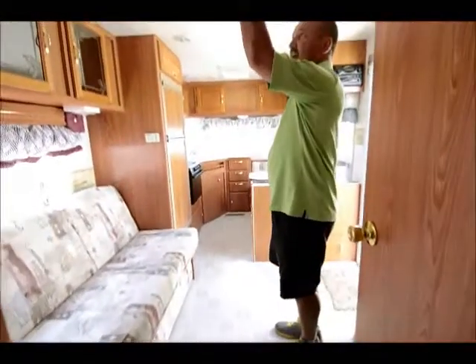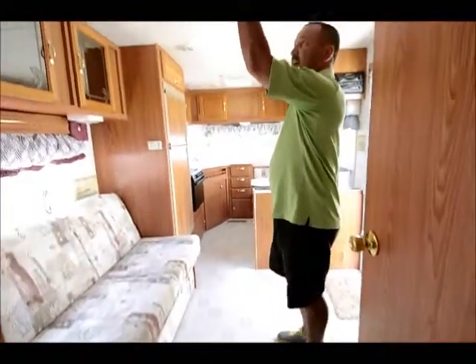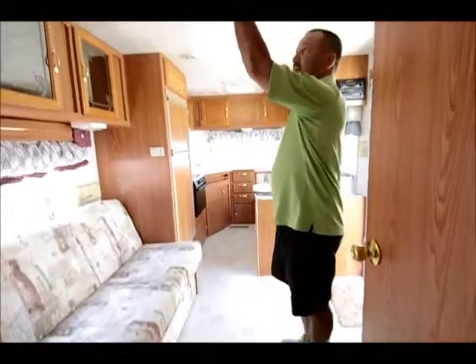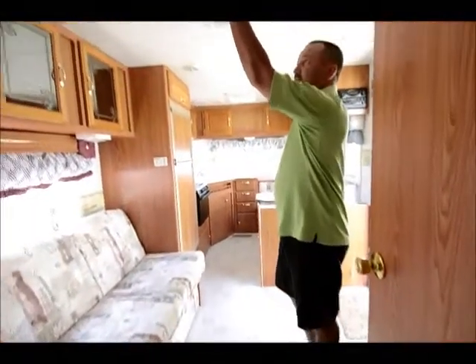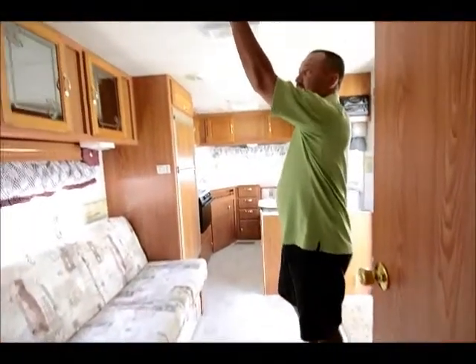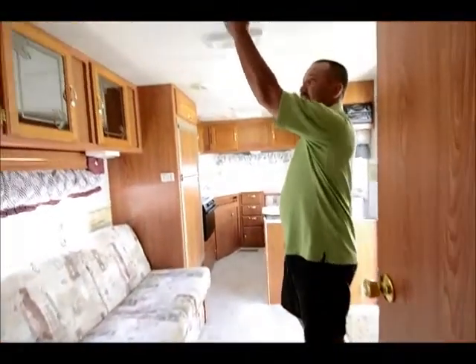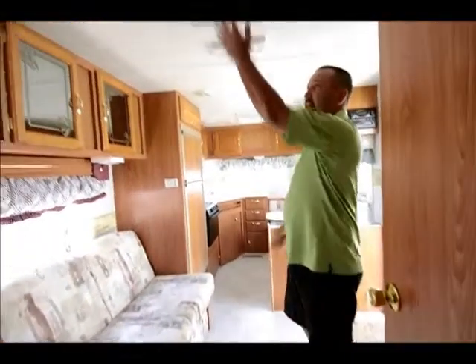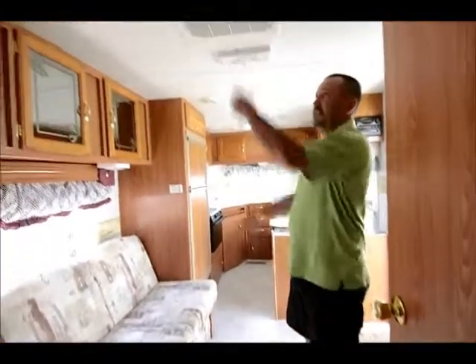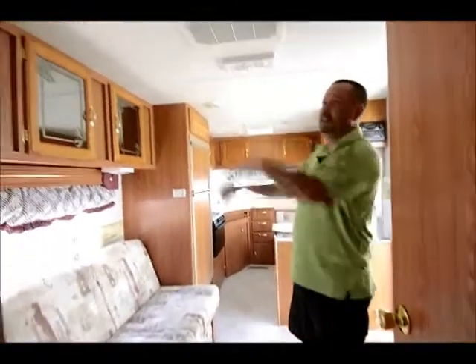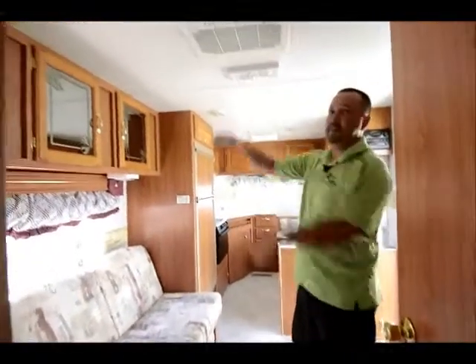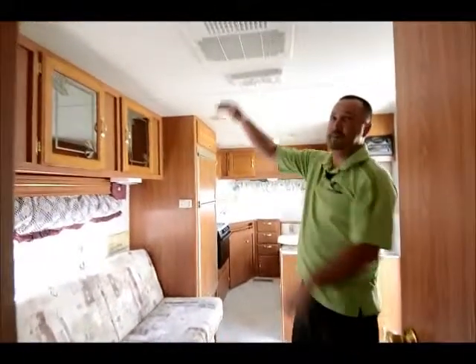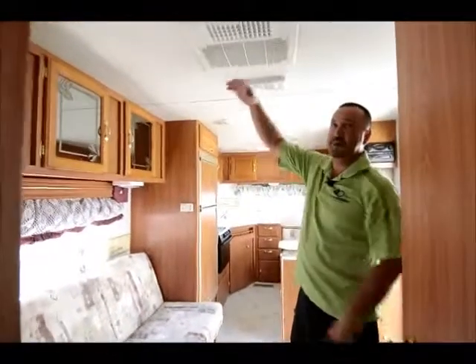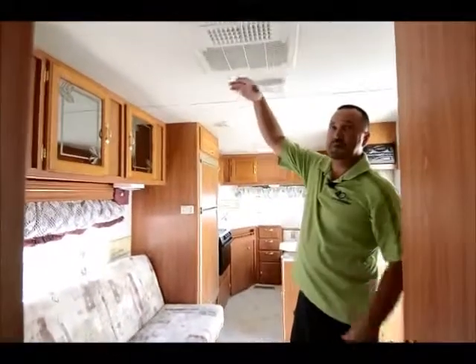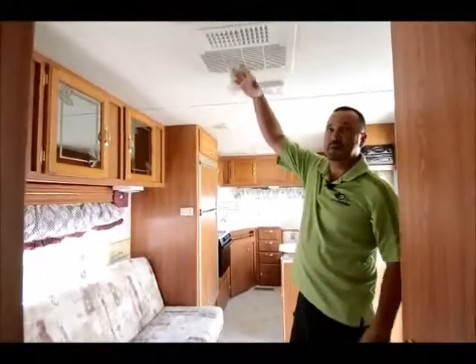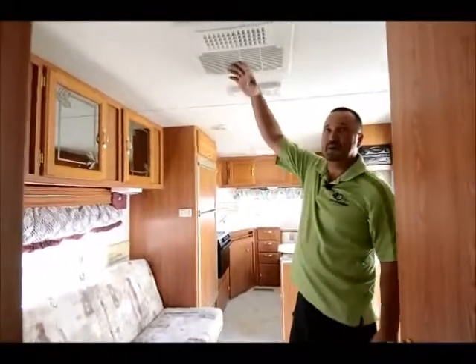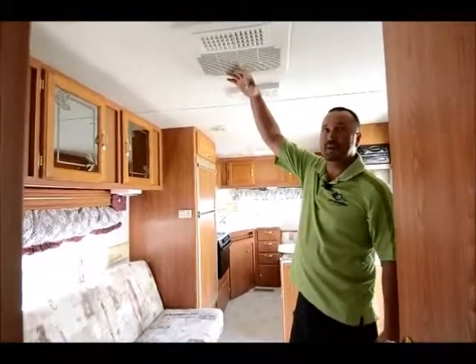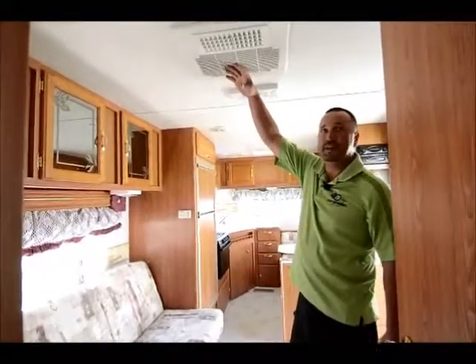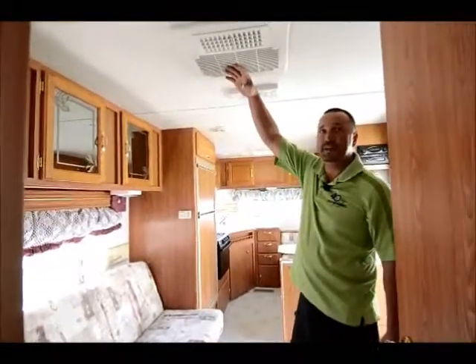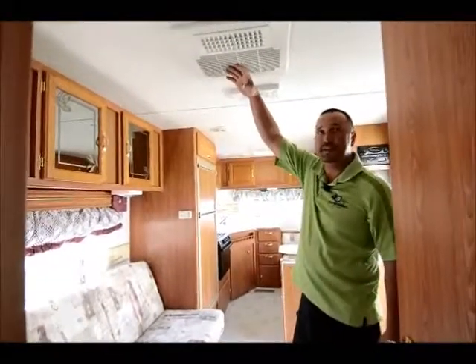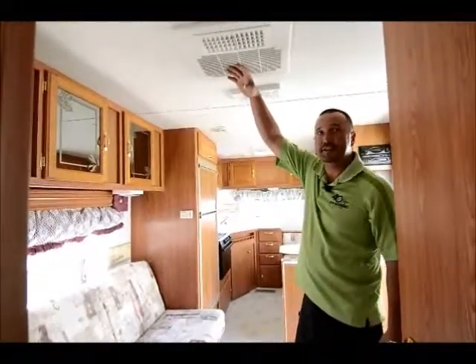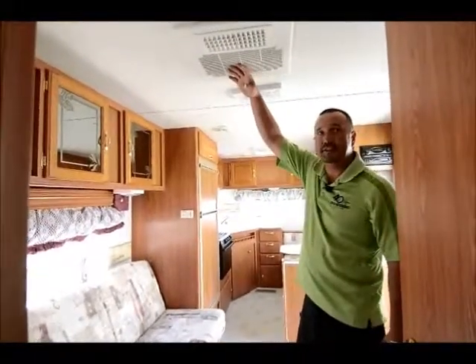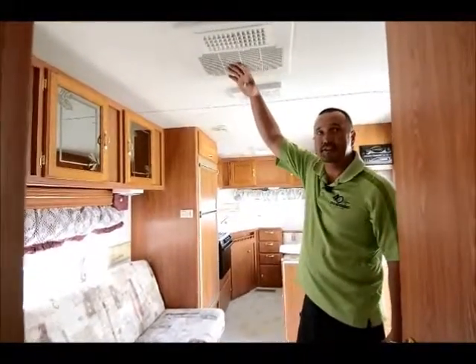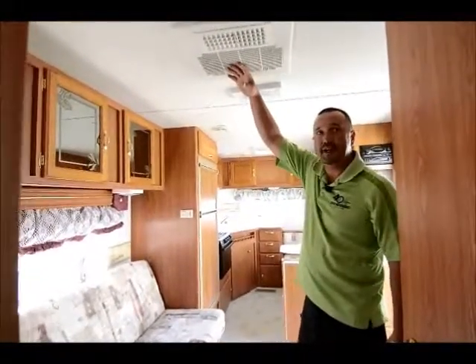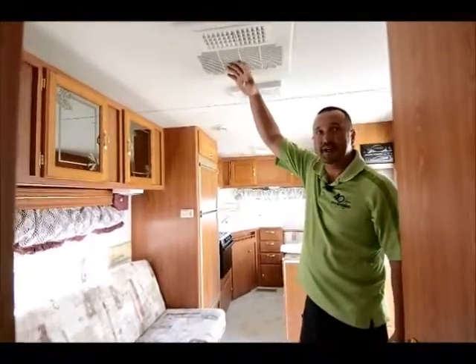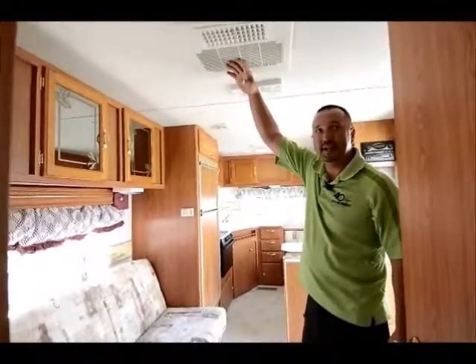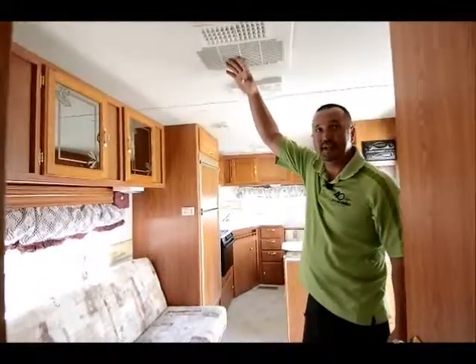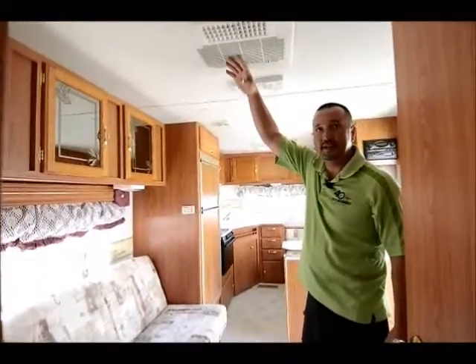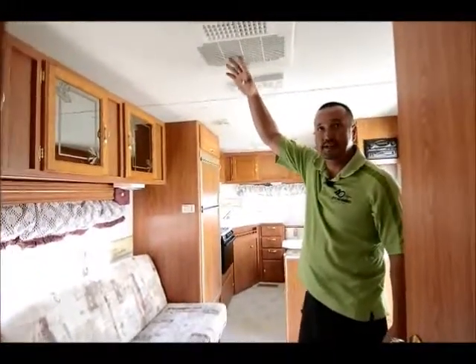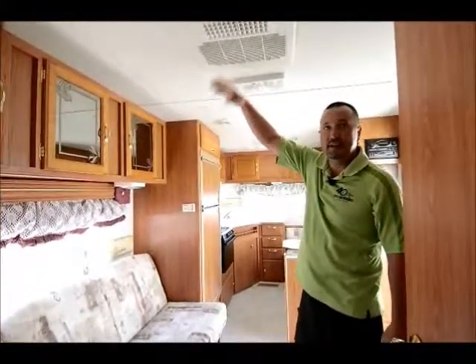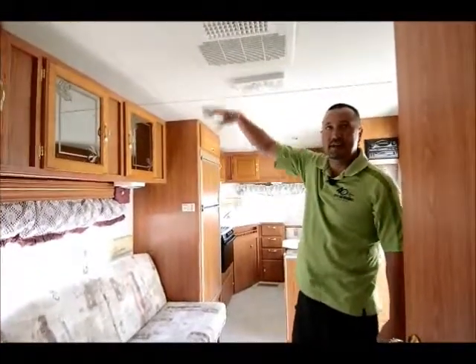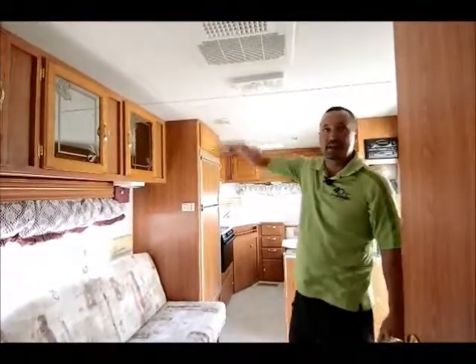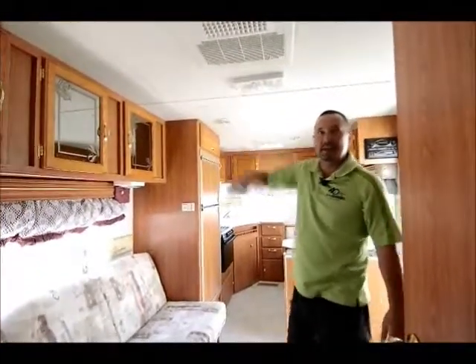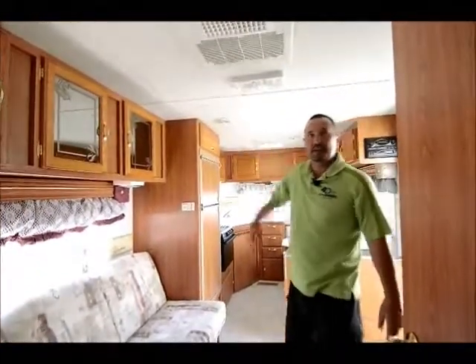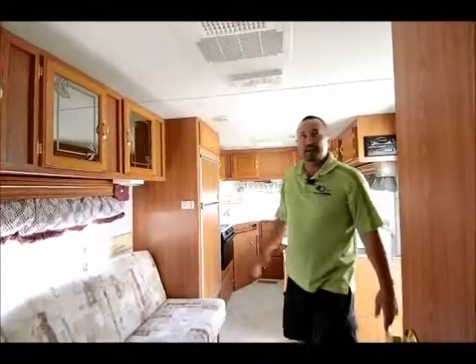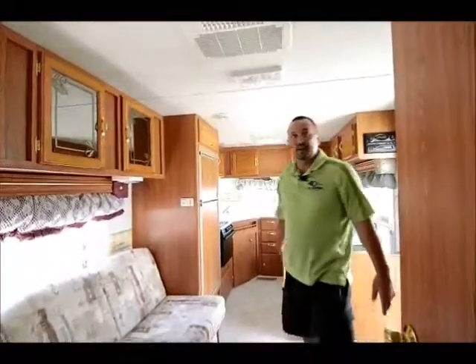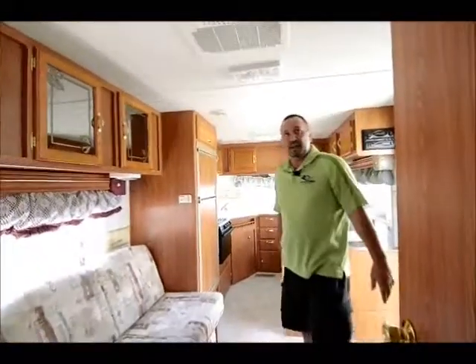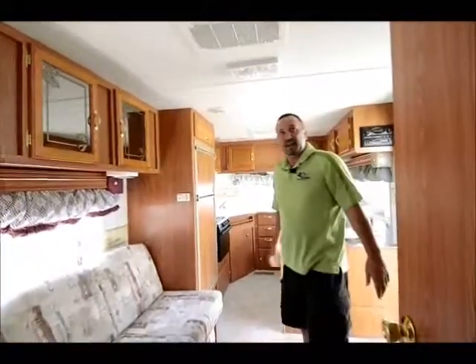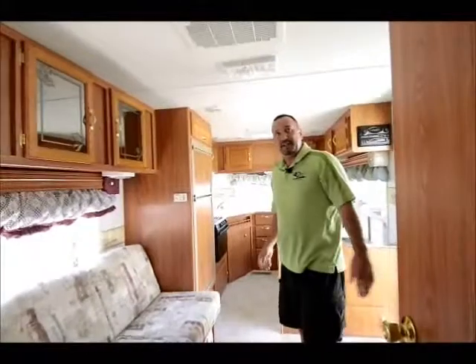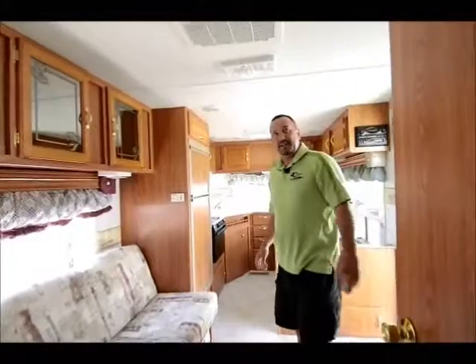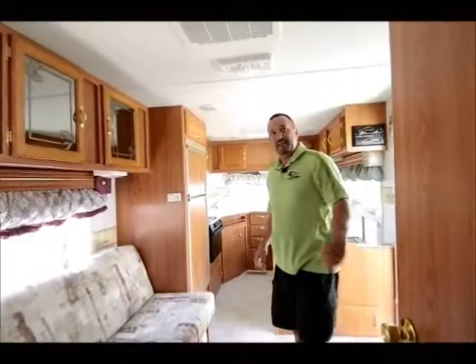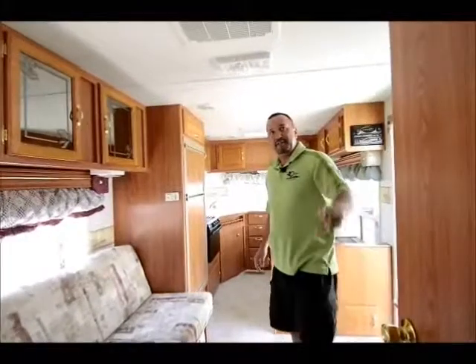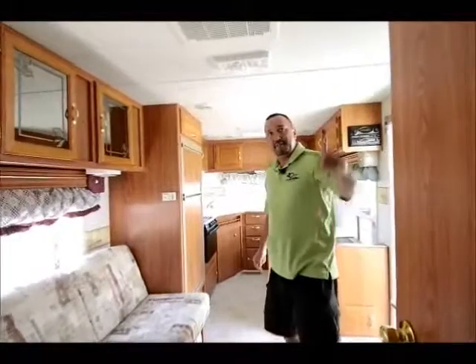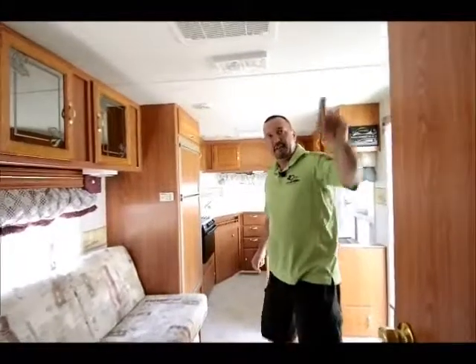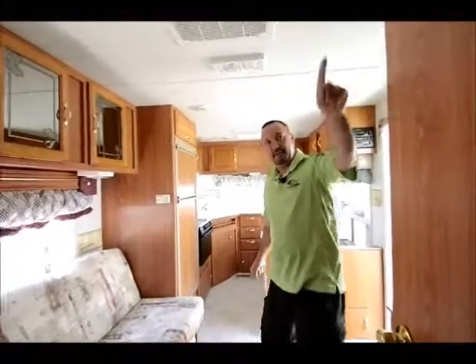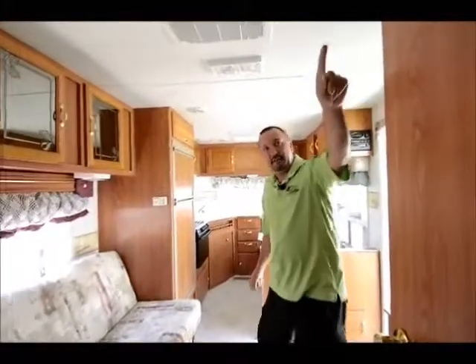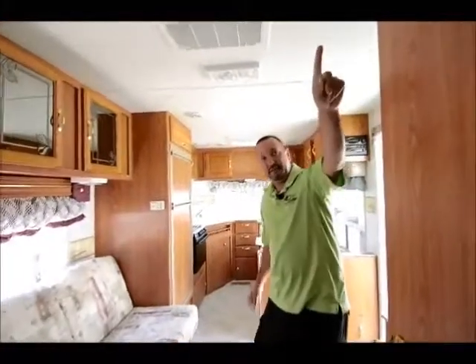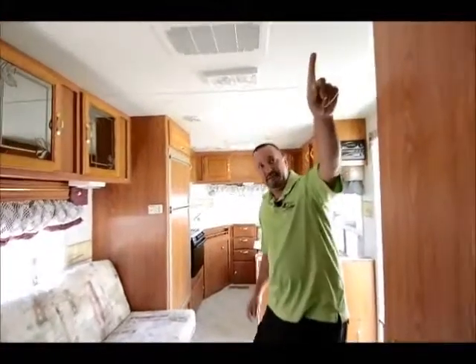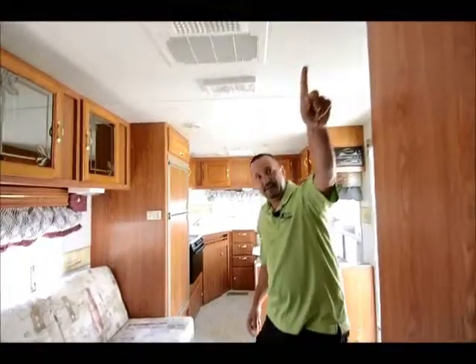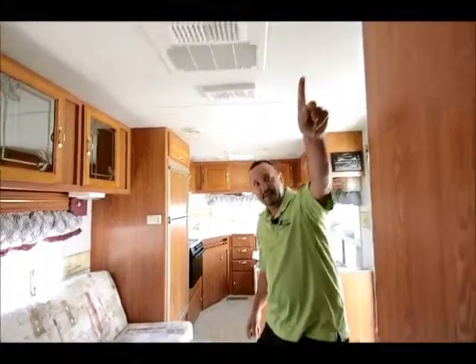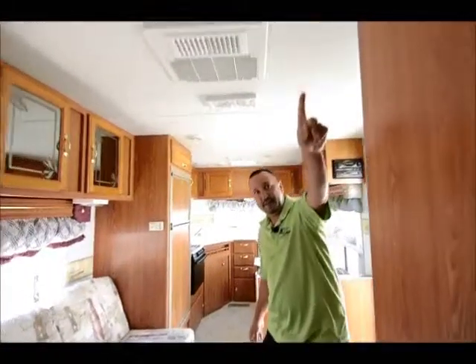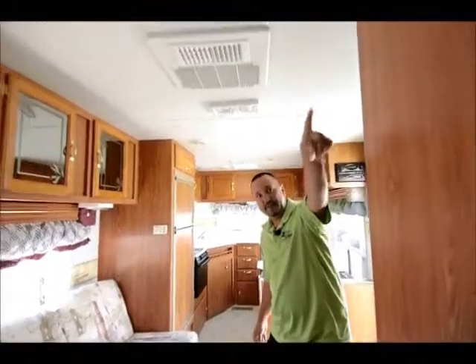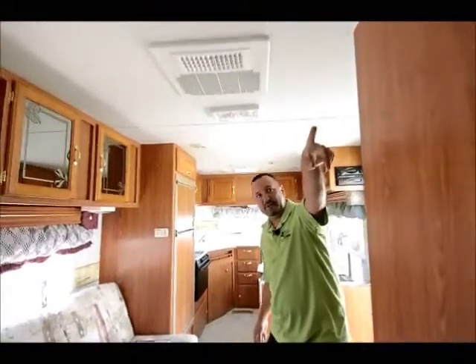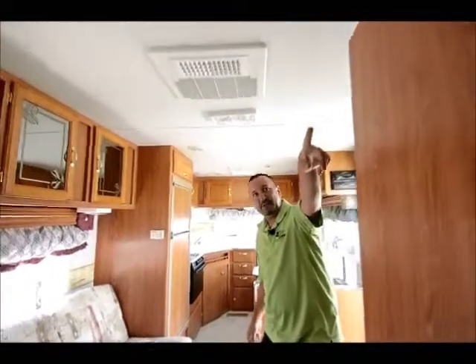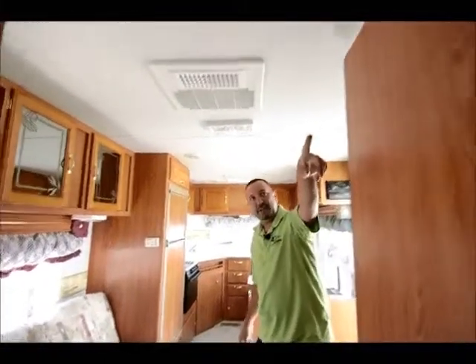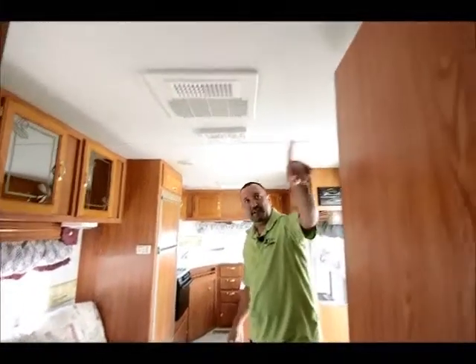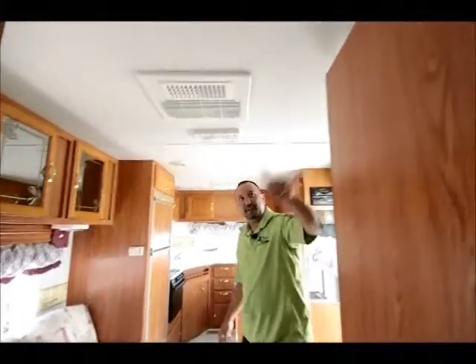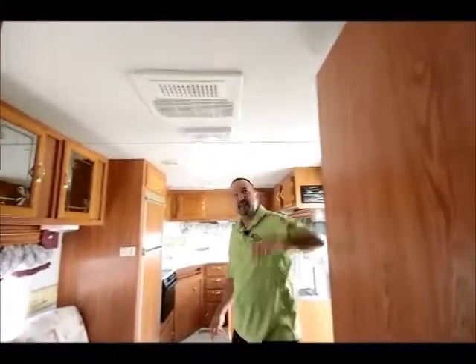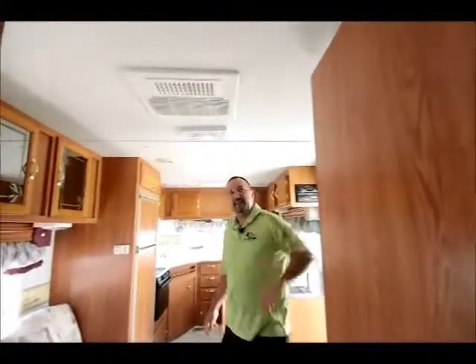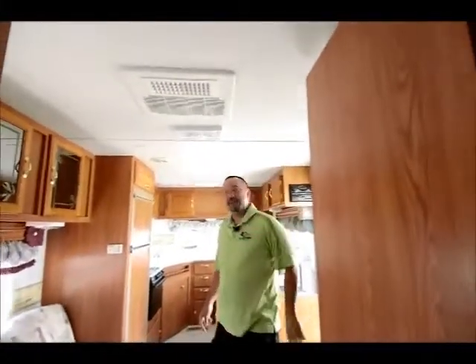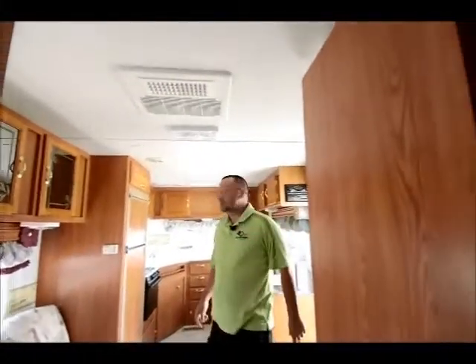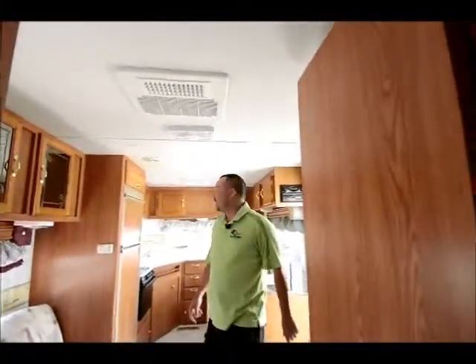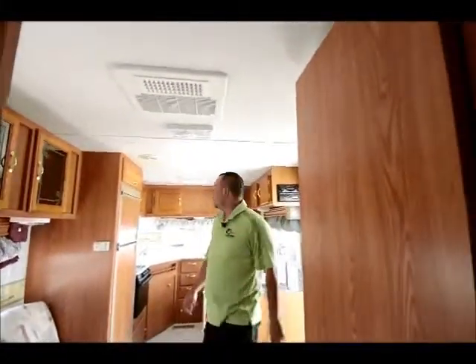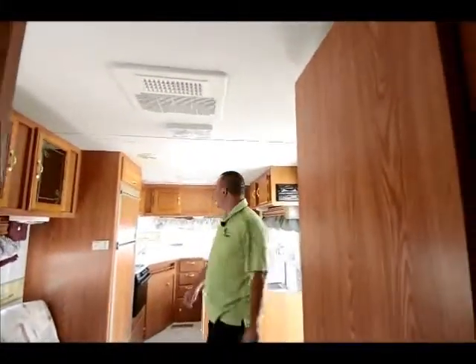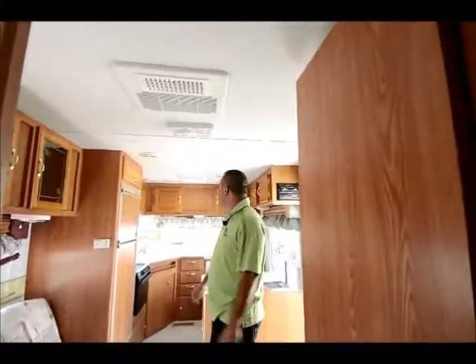On those hot days, to keep you cool, the air conditioning is right here. And you have vents throughout the ceiling that are ducted.